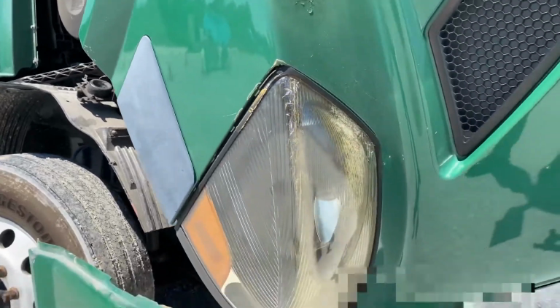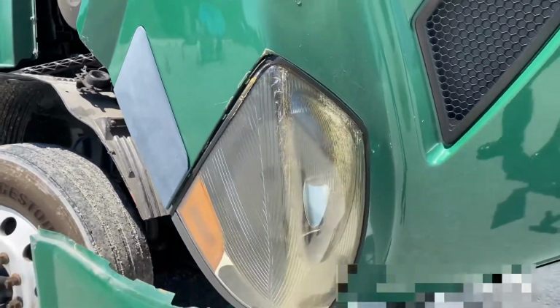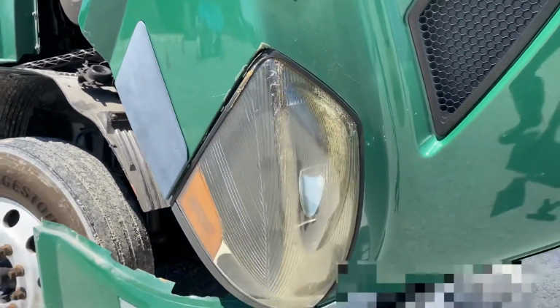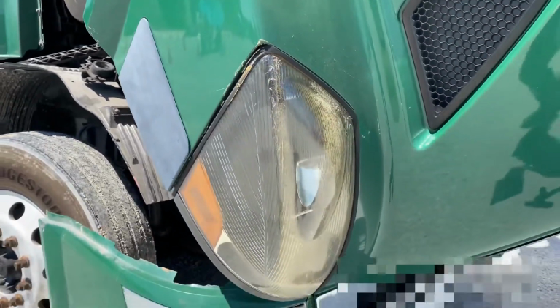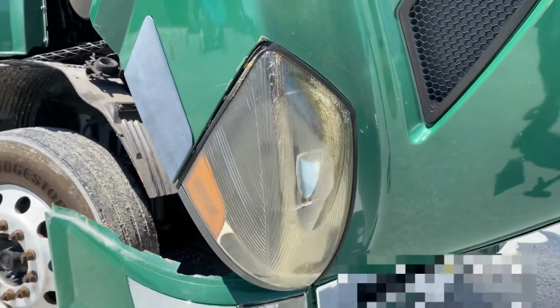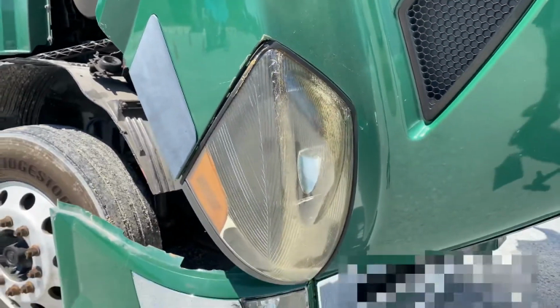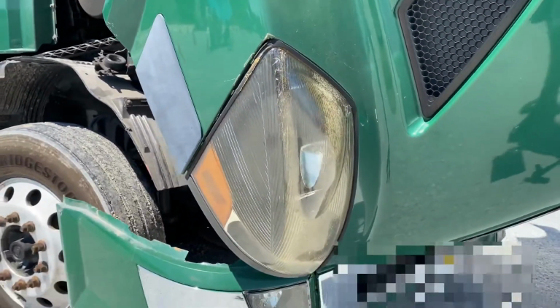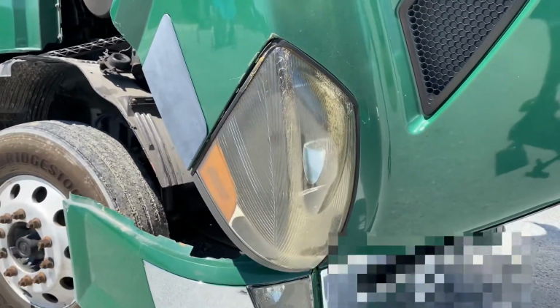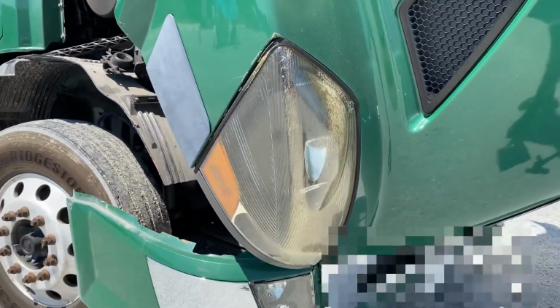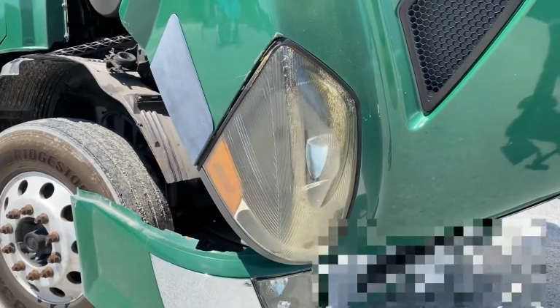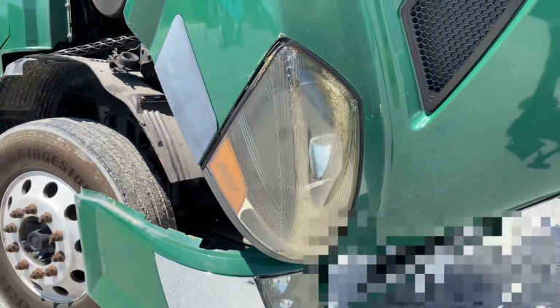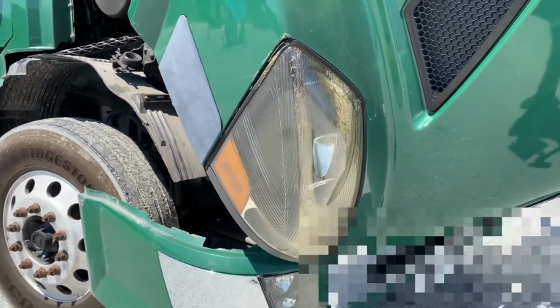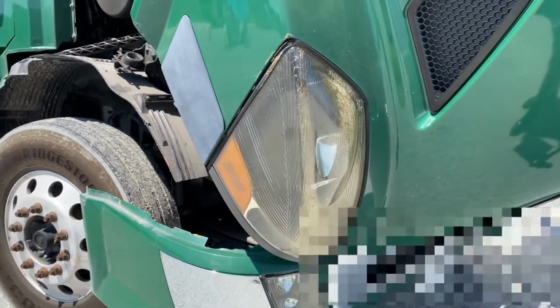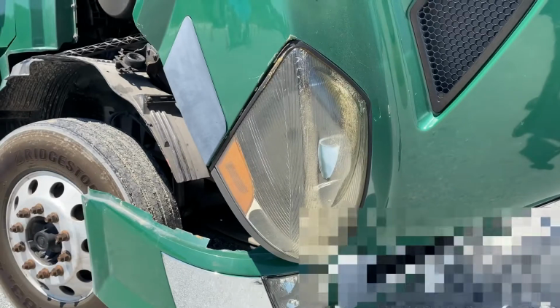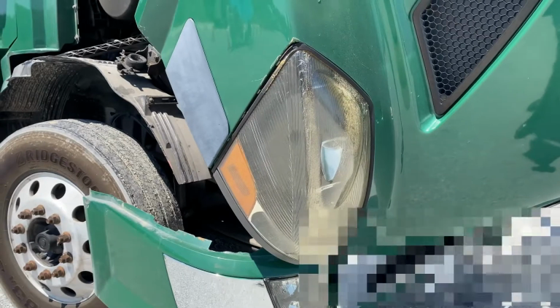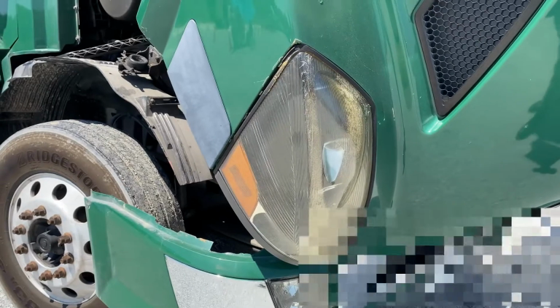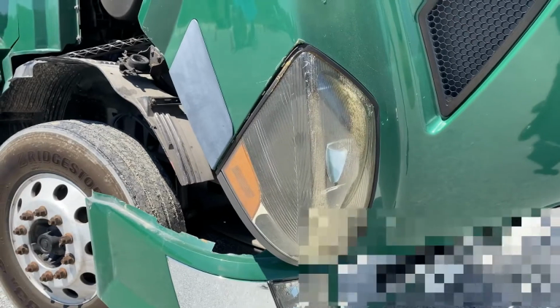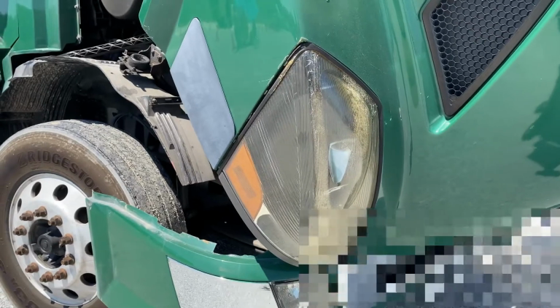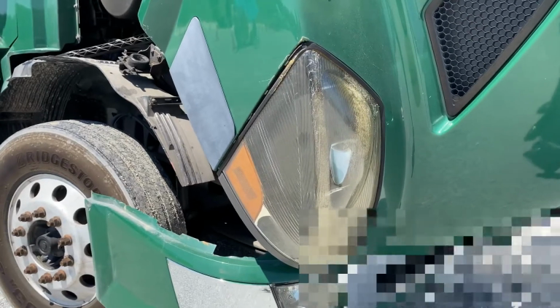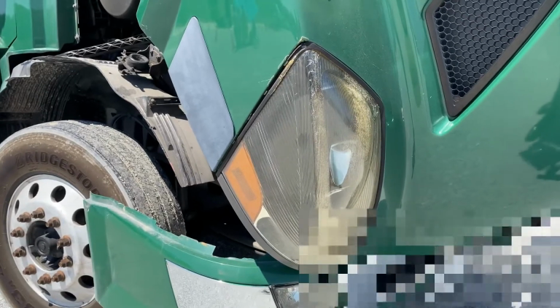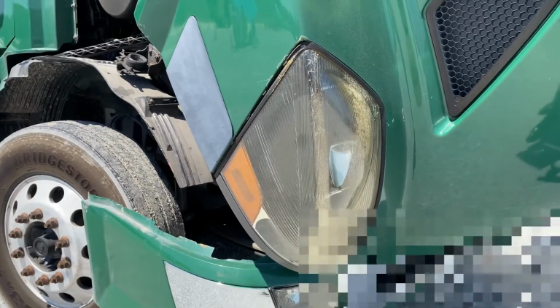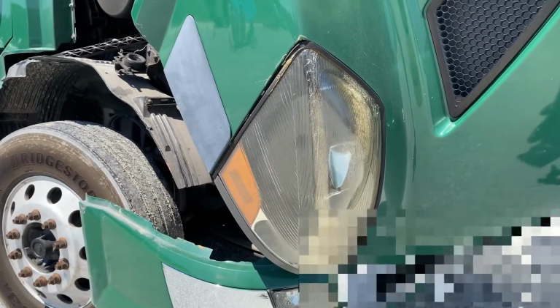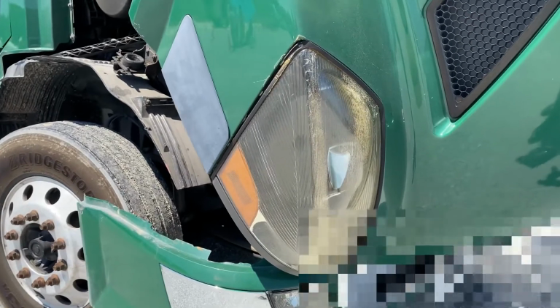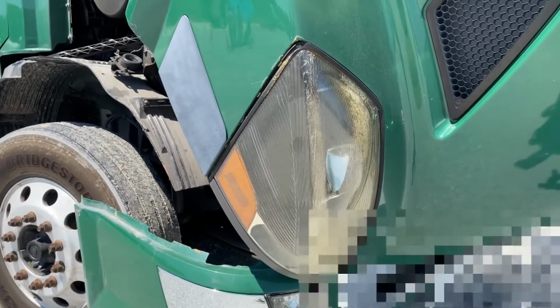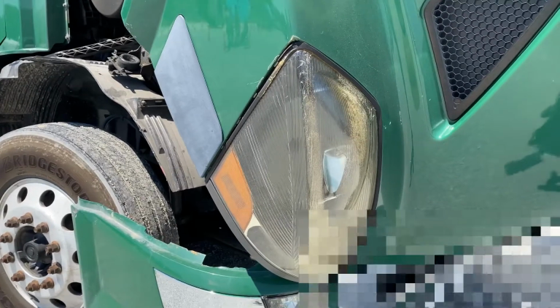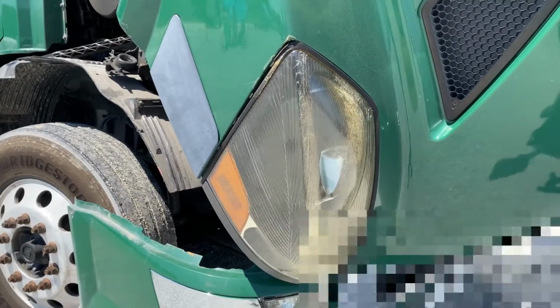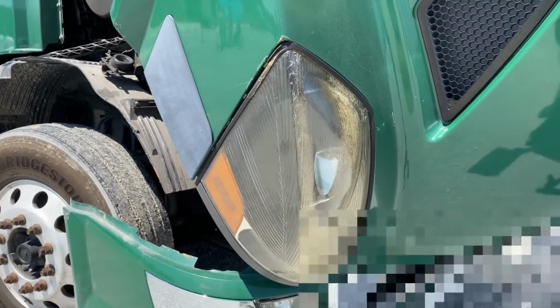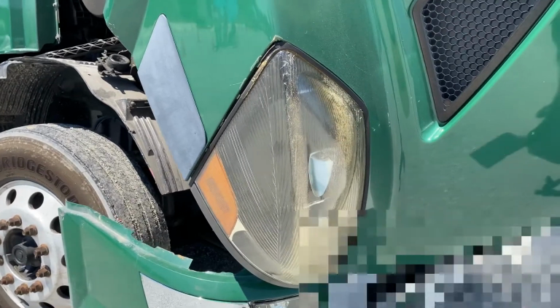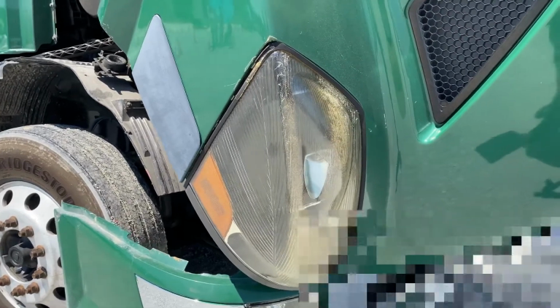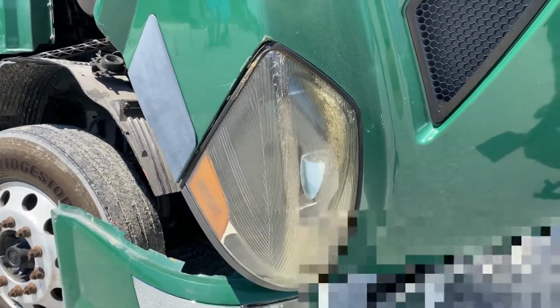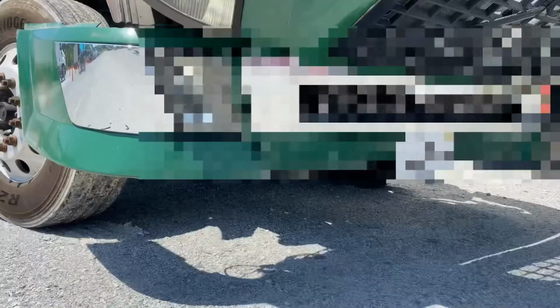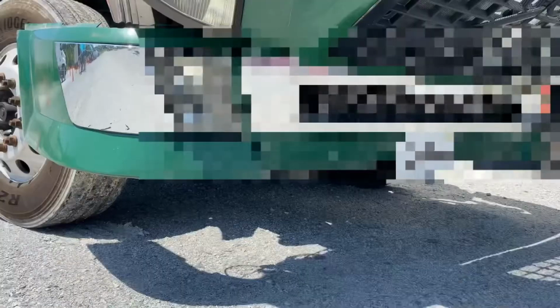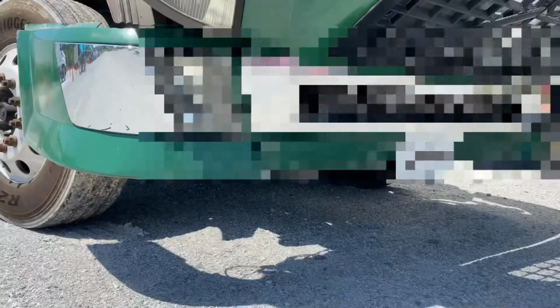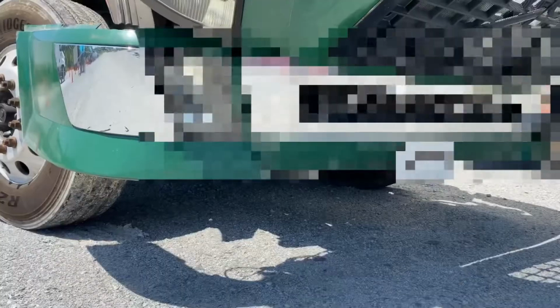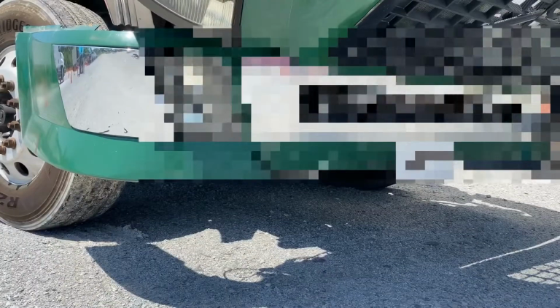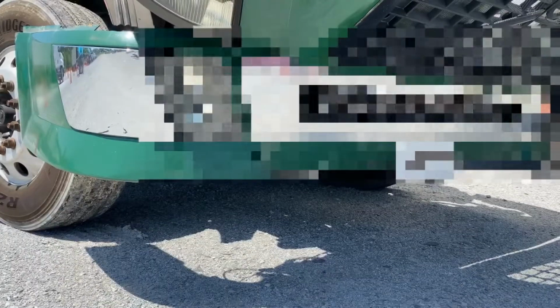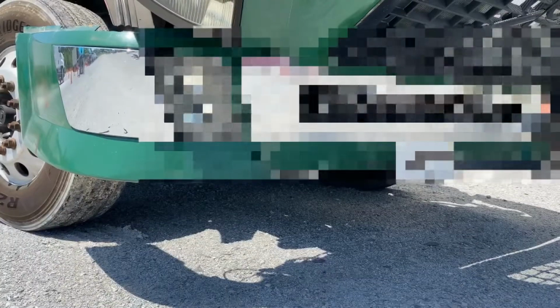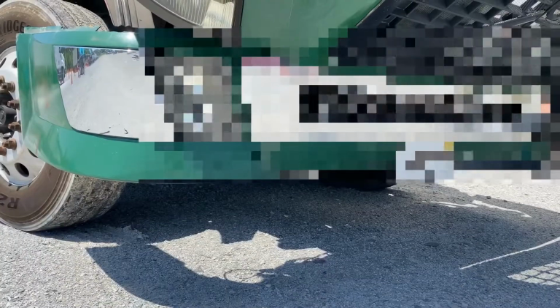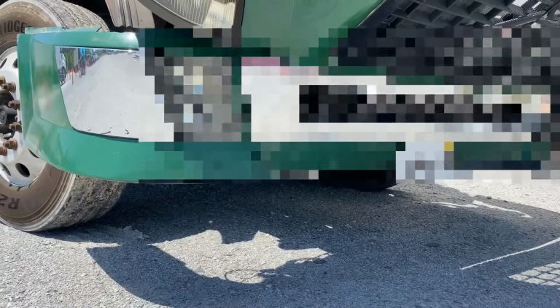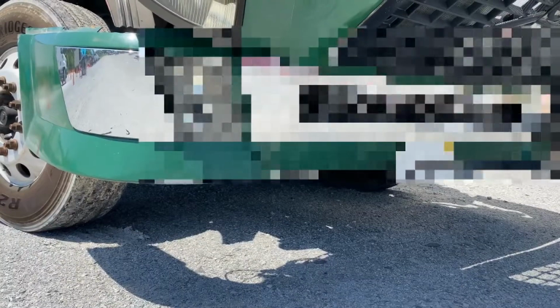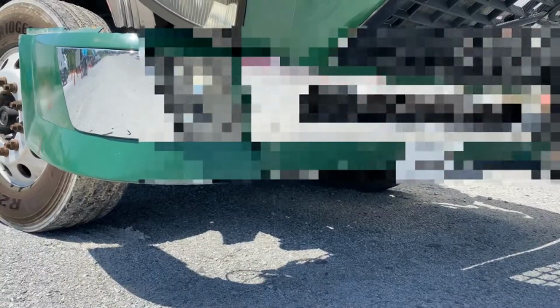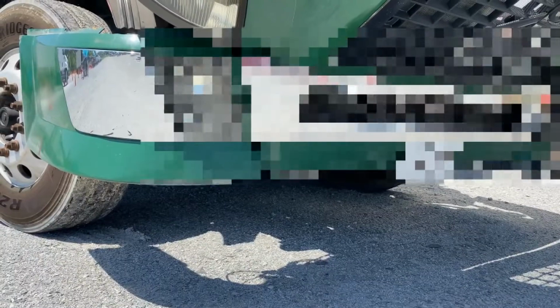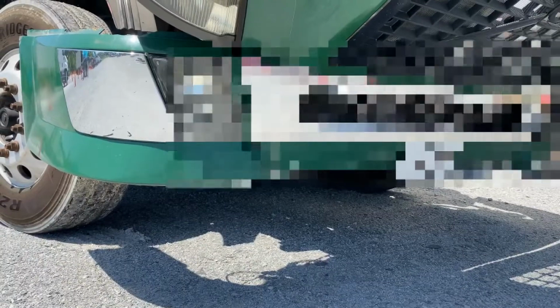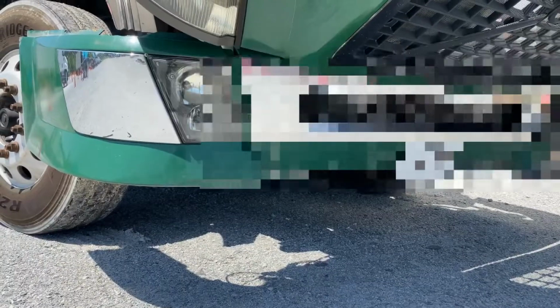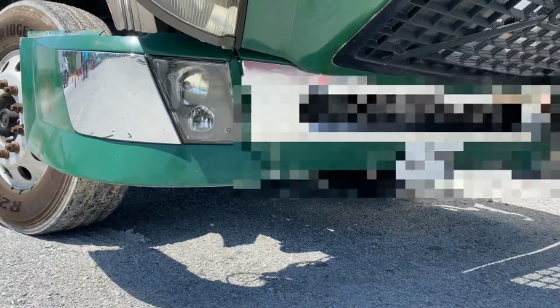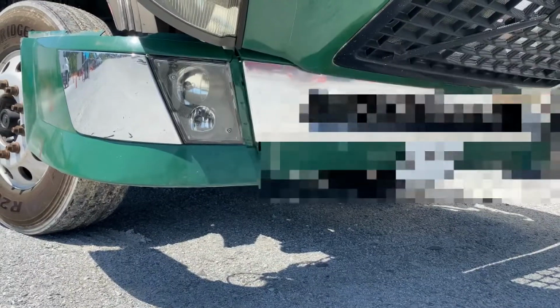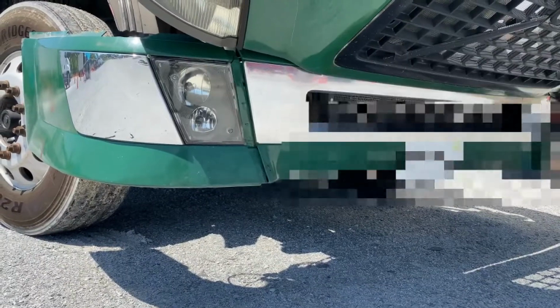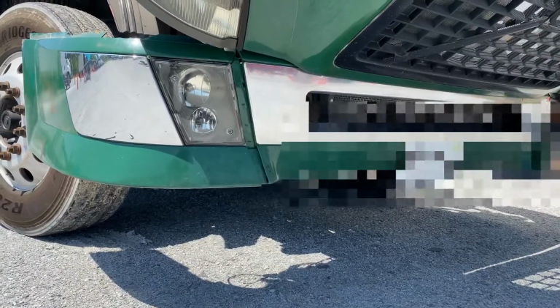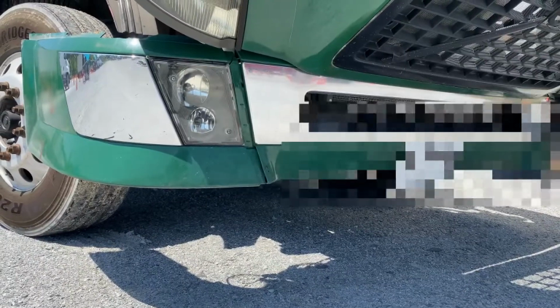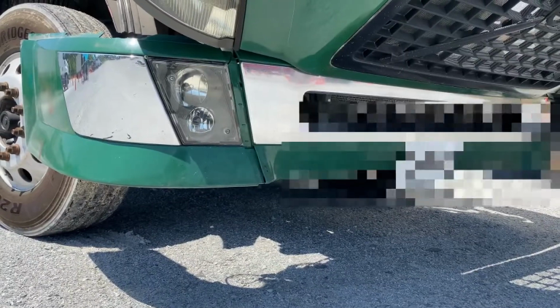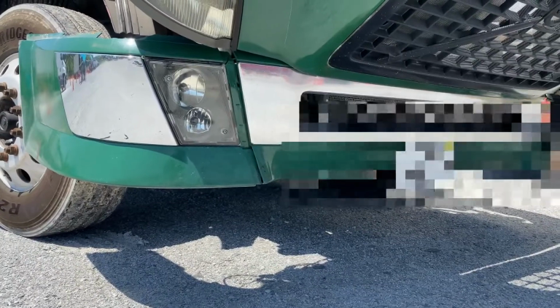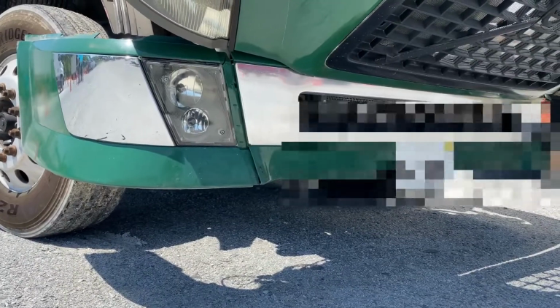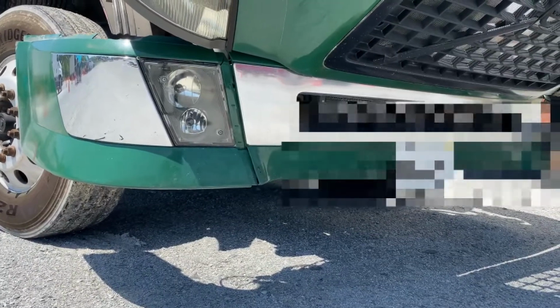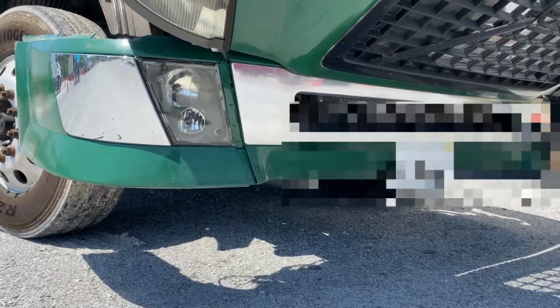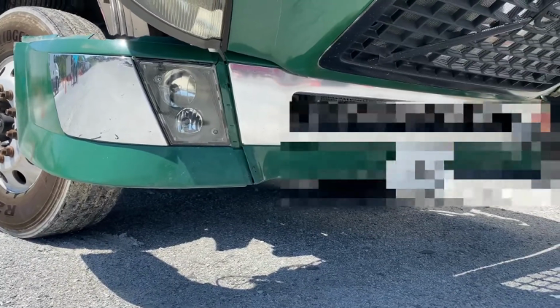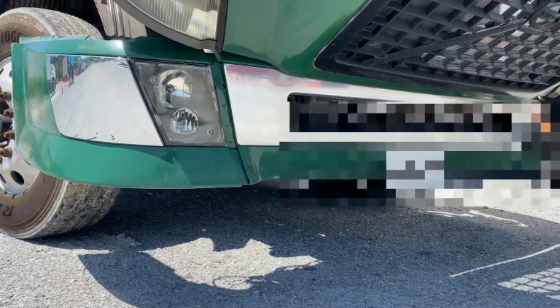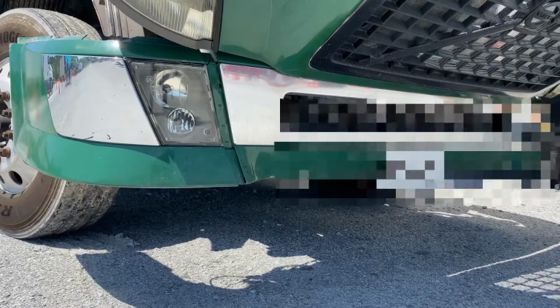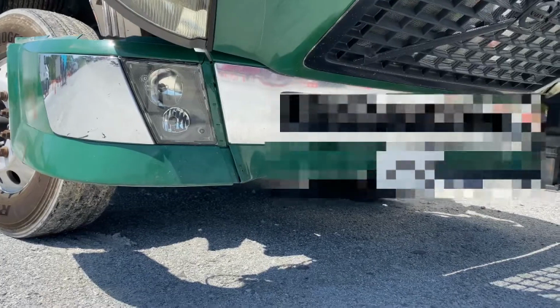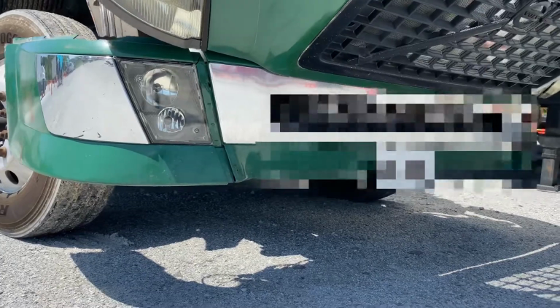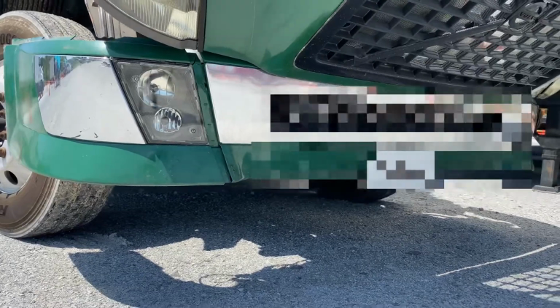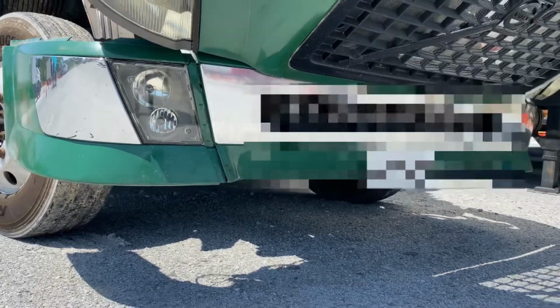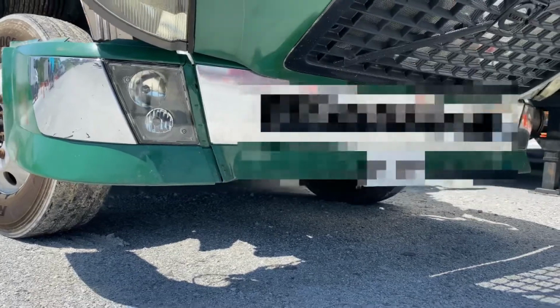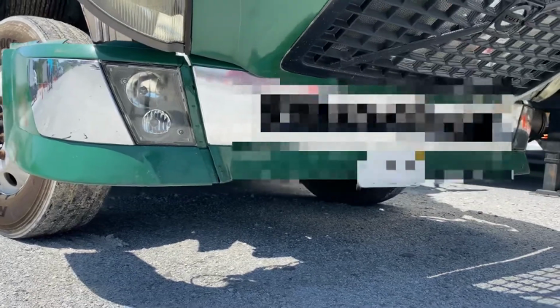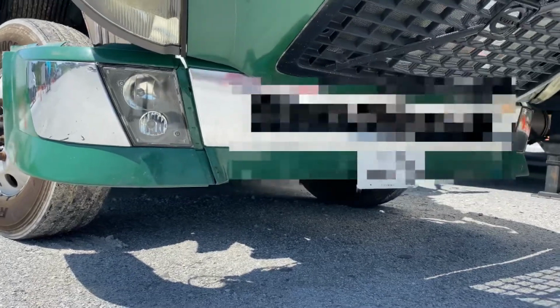Then you have your headlights. They're clean, they're not cracked, and they're clear in color. Lastly, there are no puddles on the ground, which would indicate any leaks.